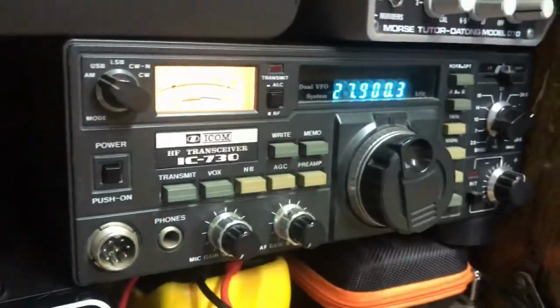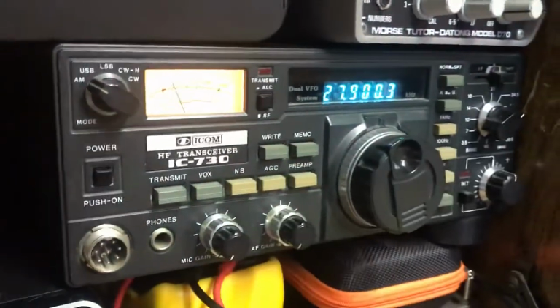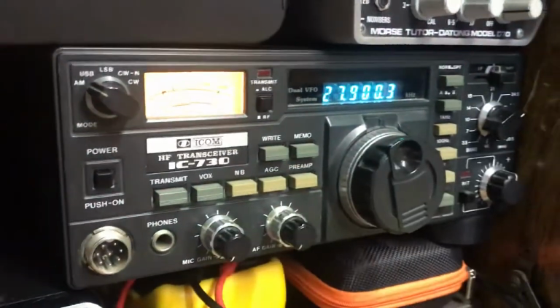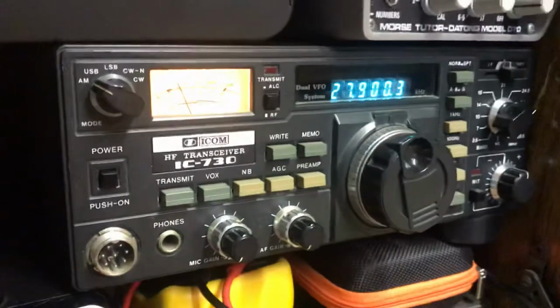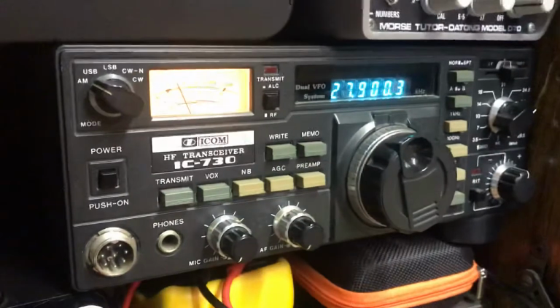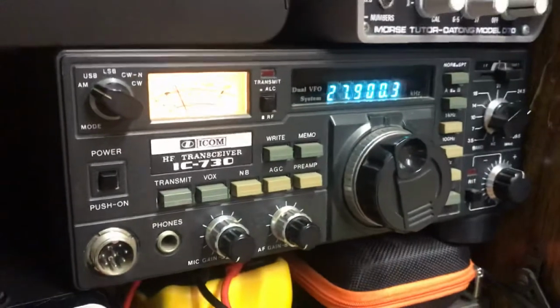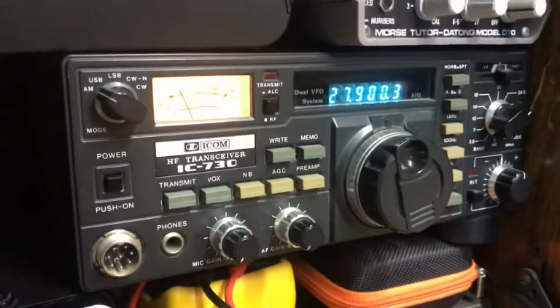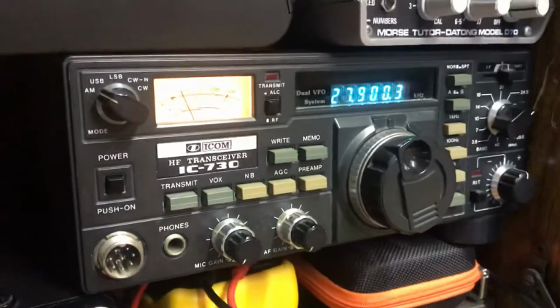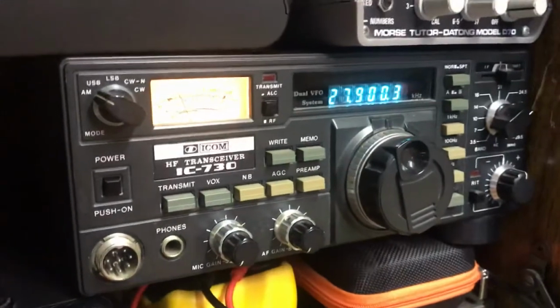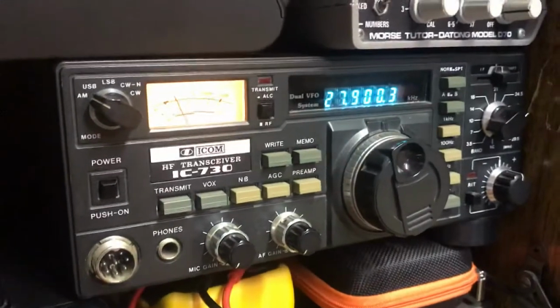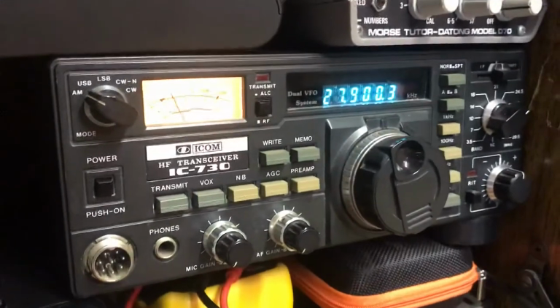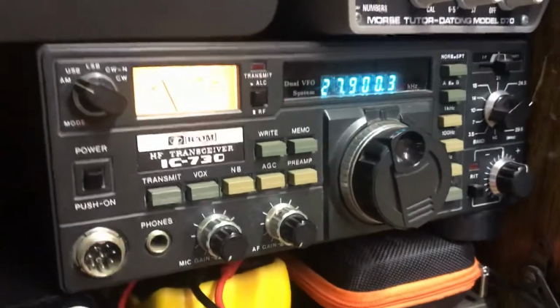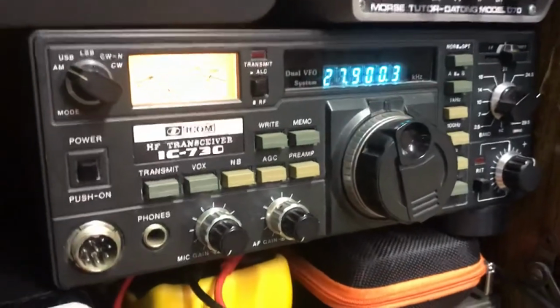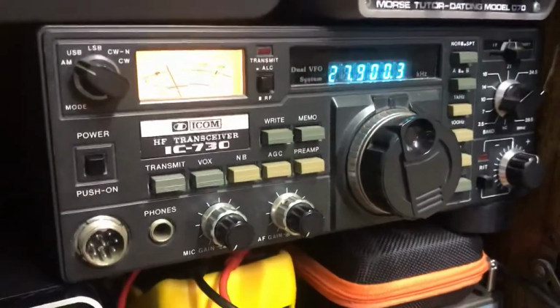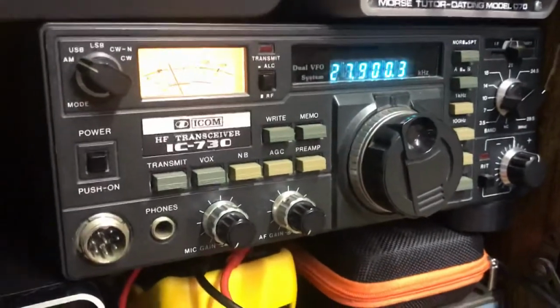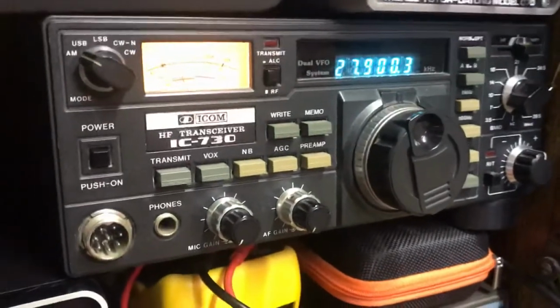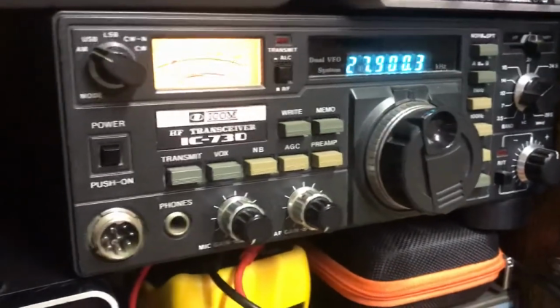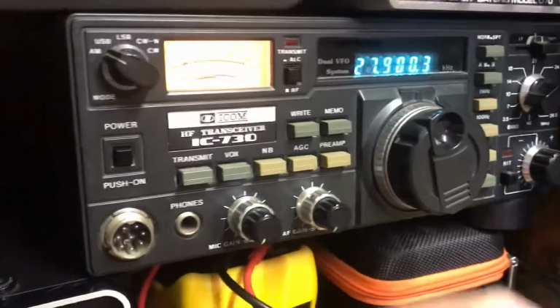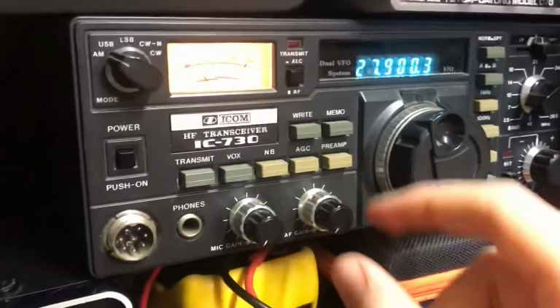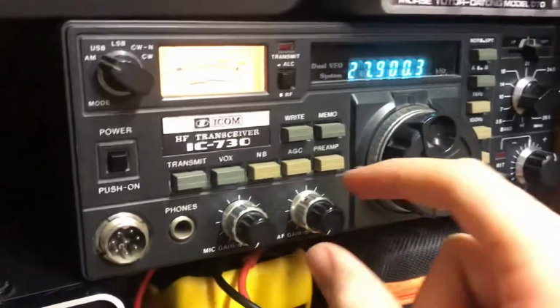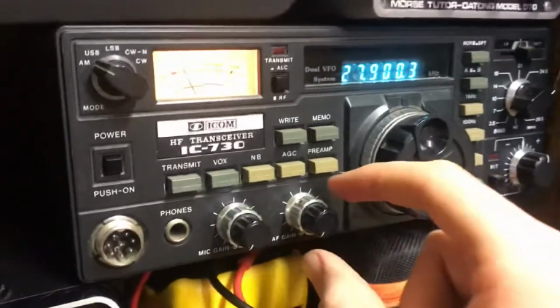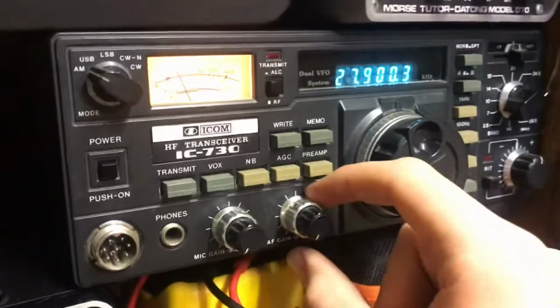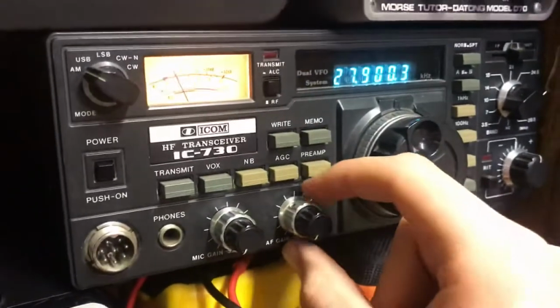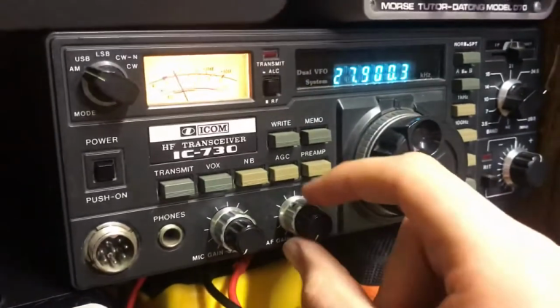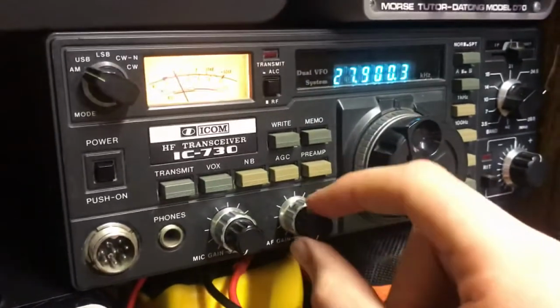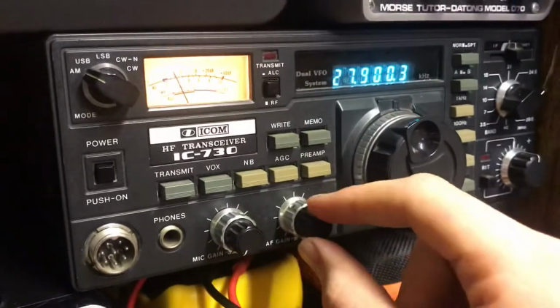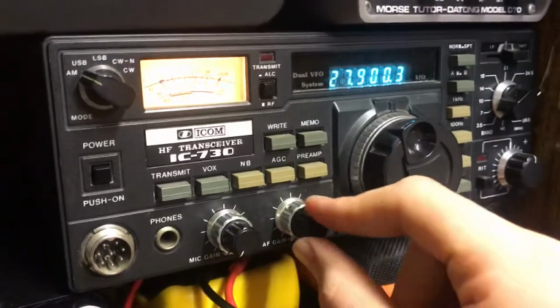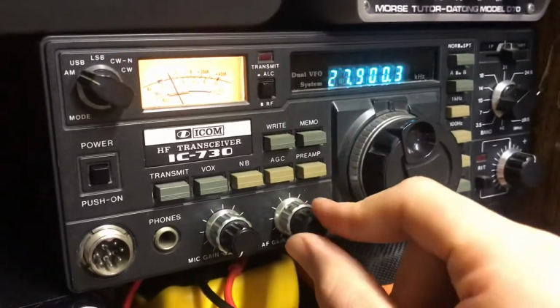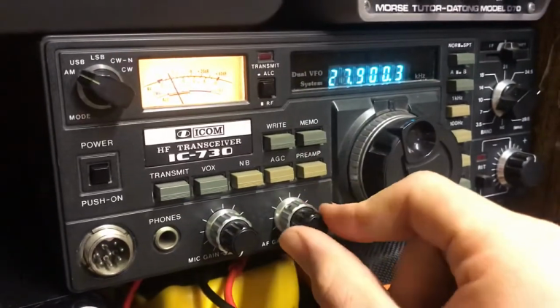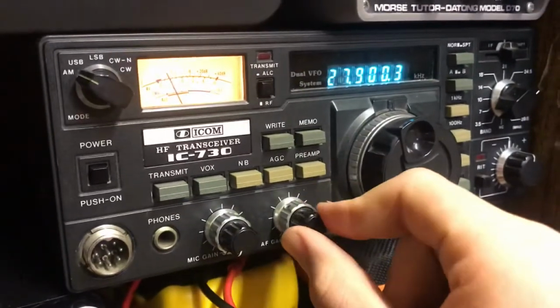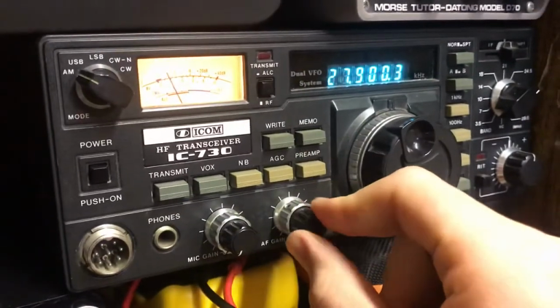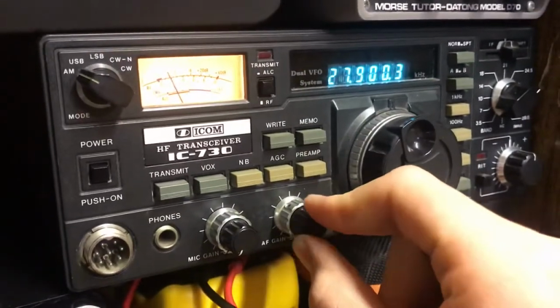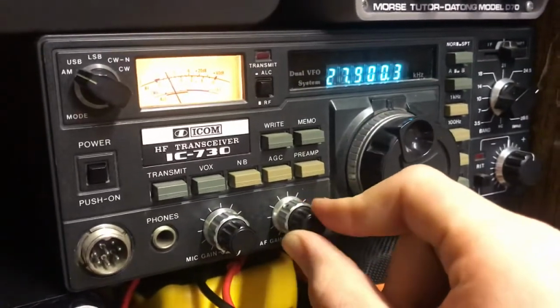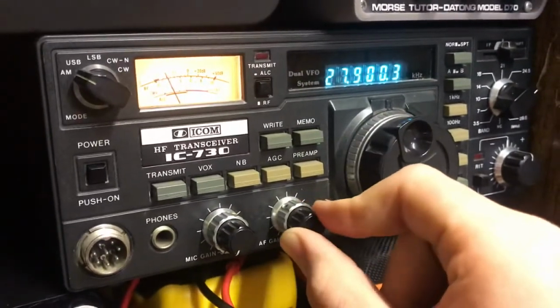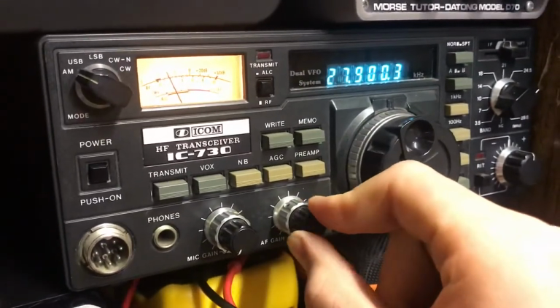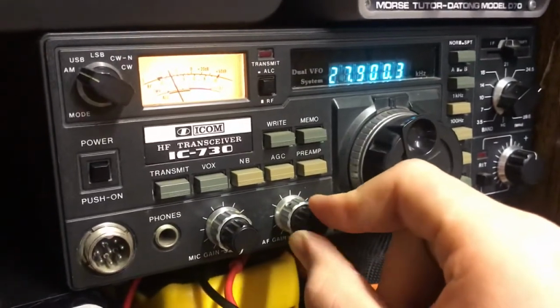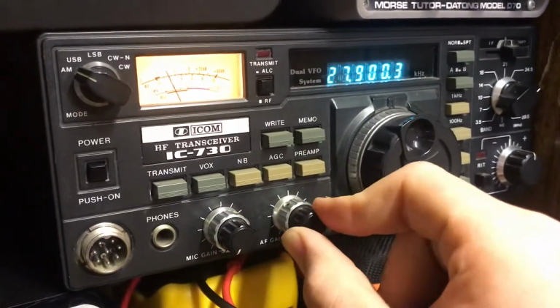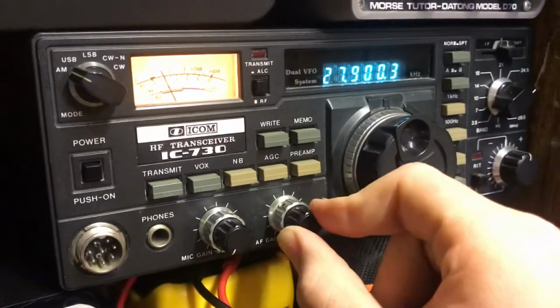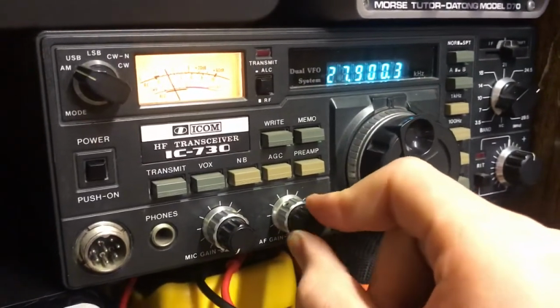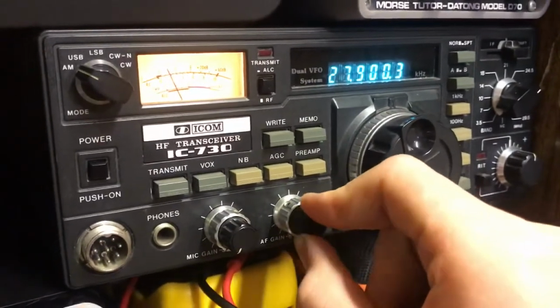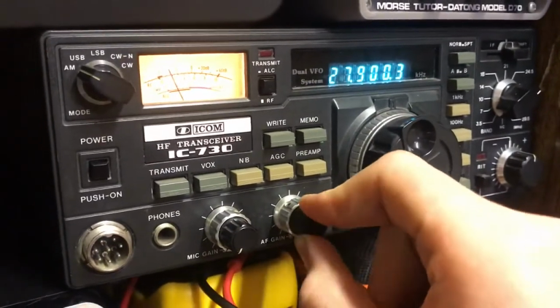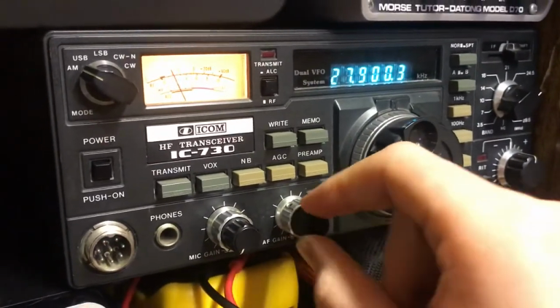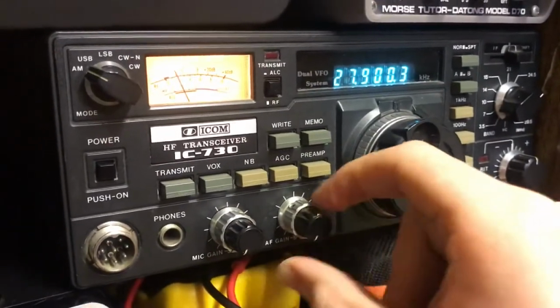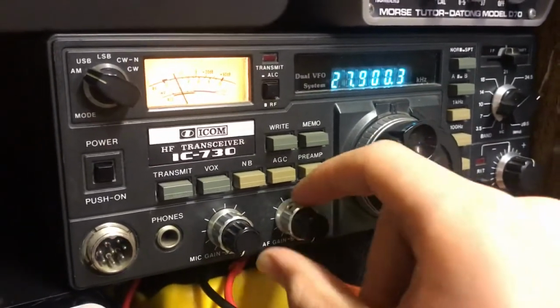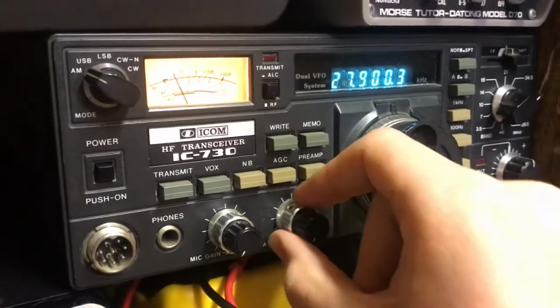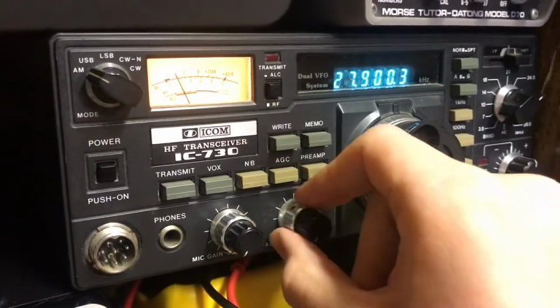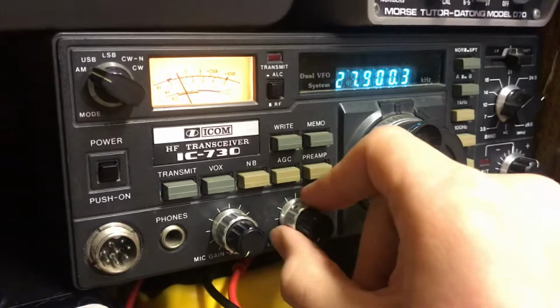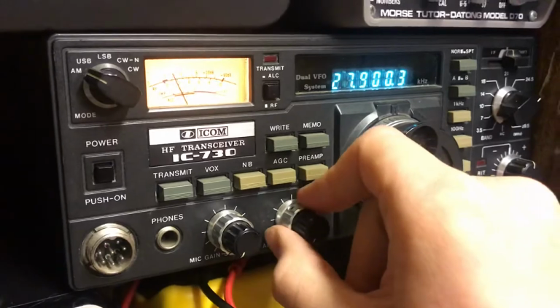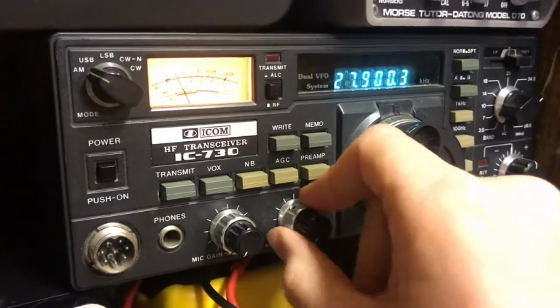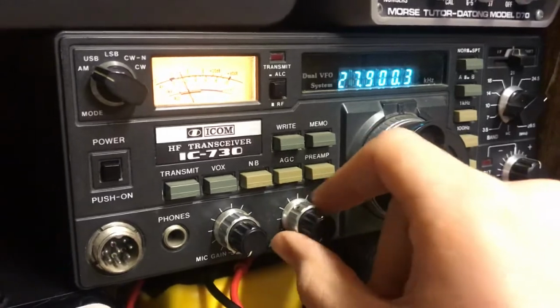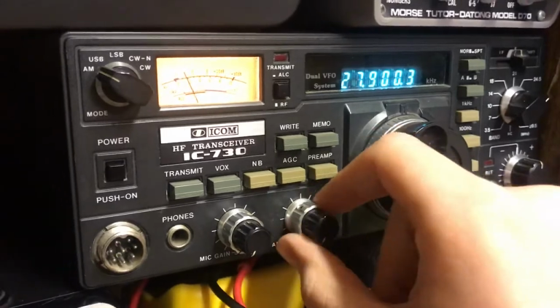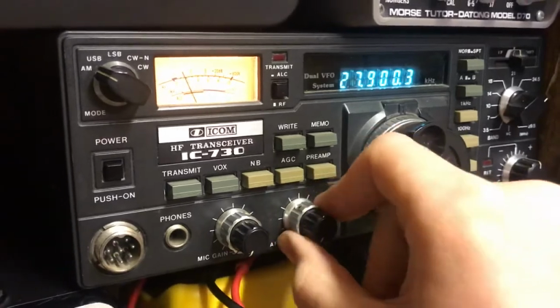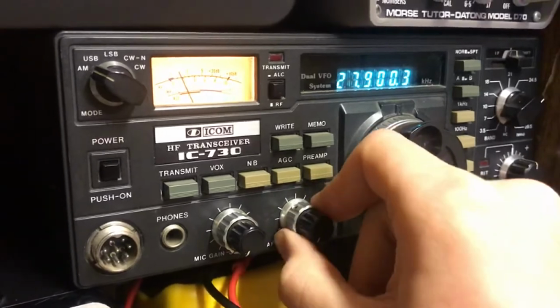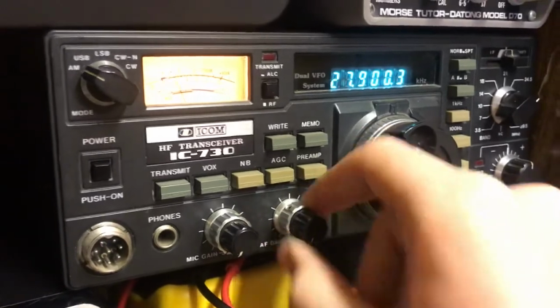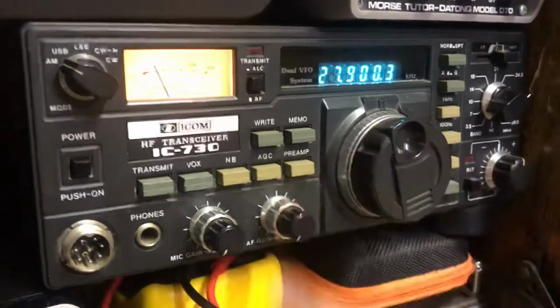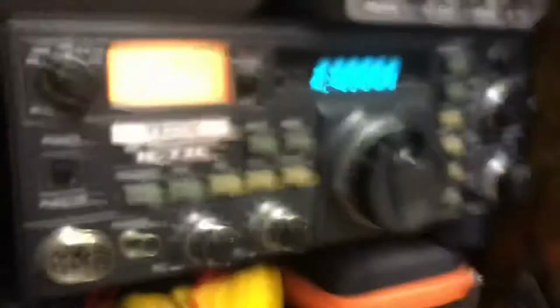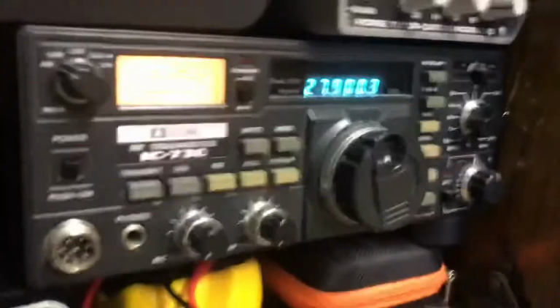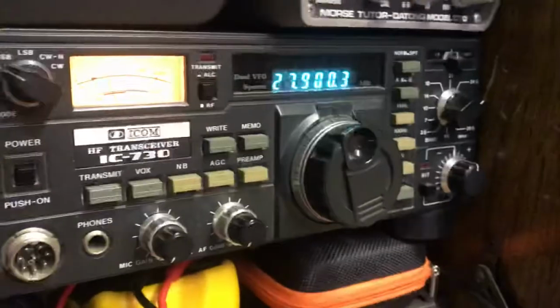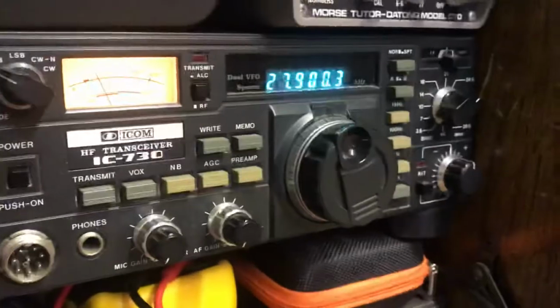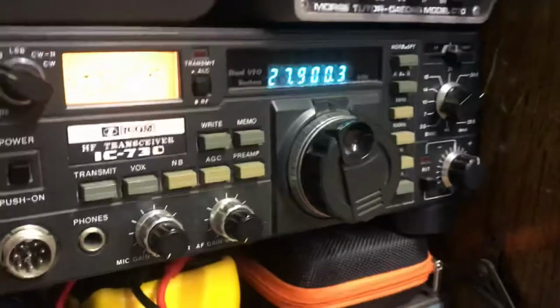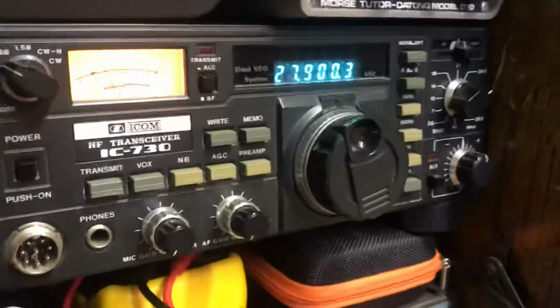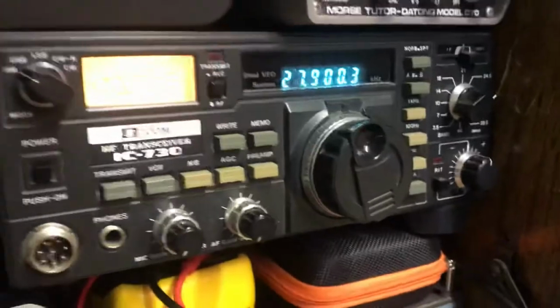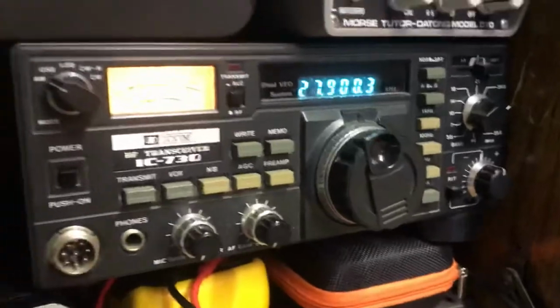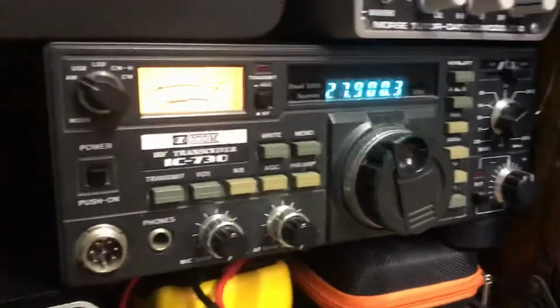It's got VOX installed — everything you'd want. This is the AF gain. And then behind it I've got the RF gain, which as always is set to max.